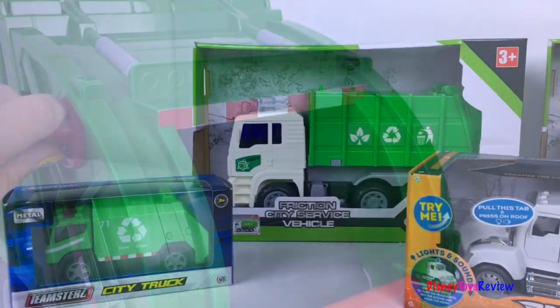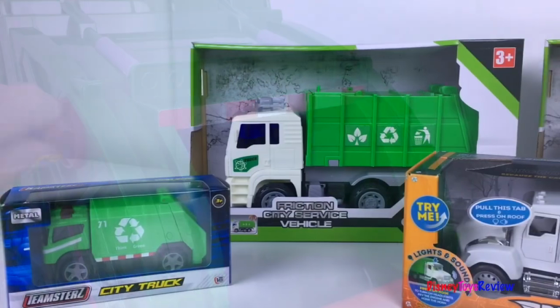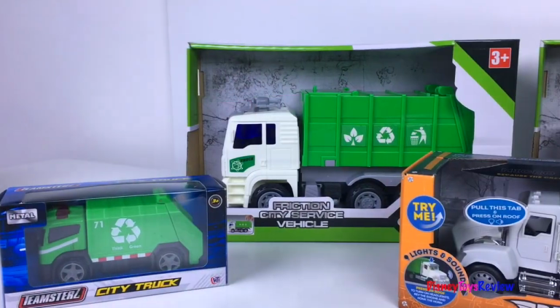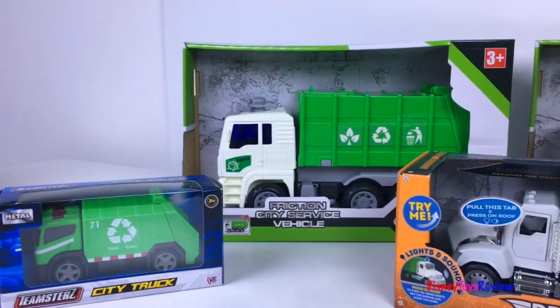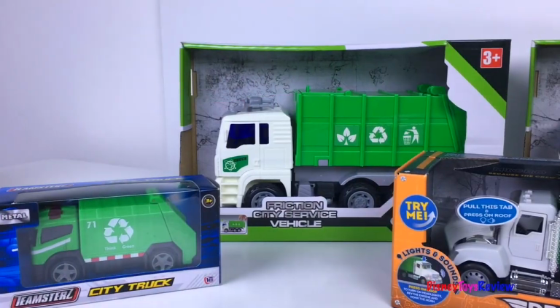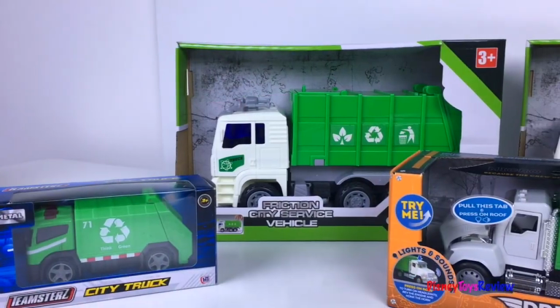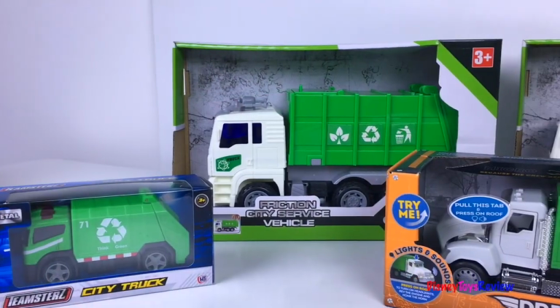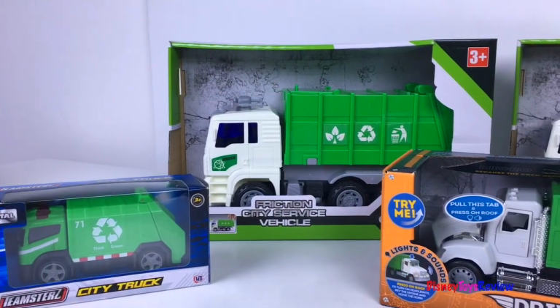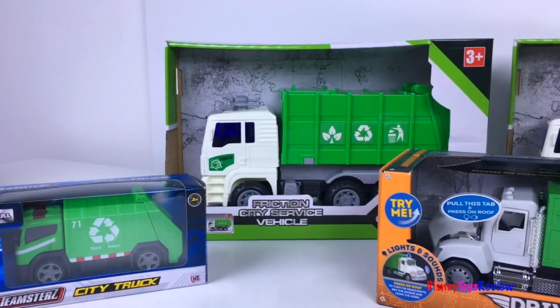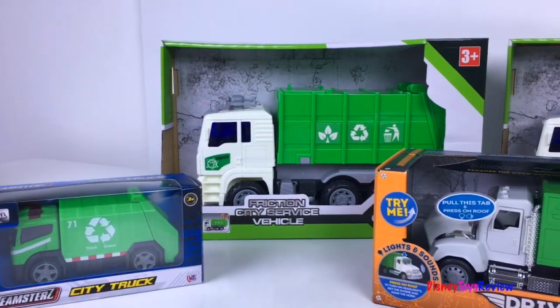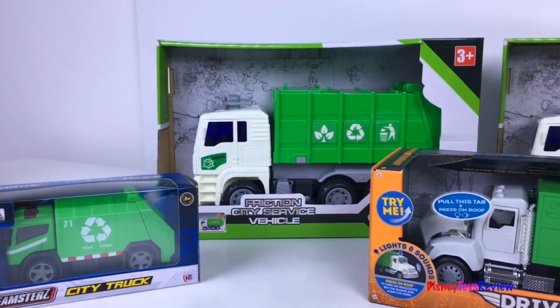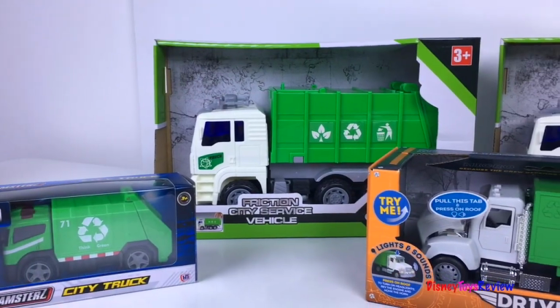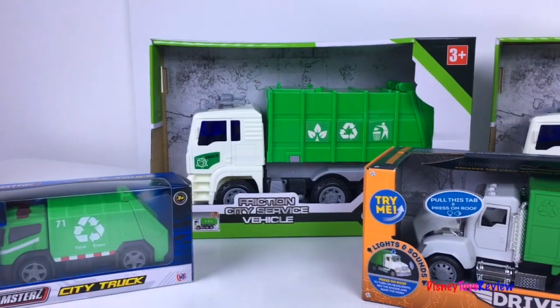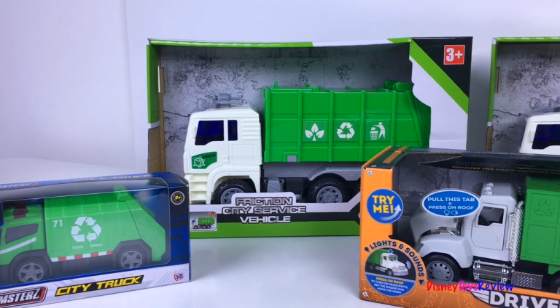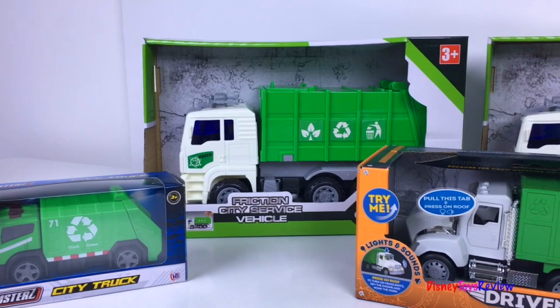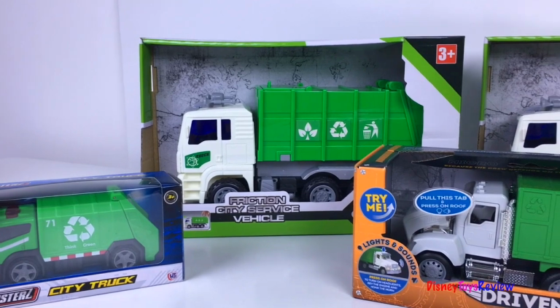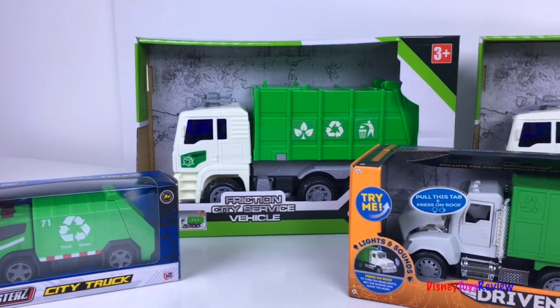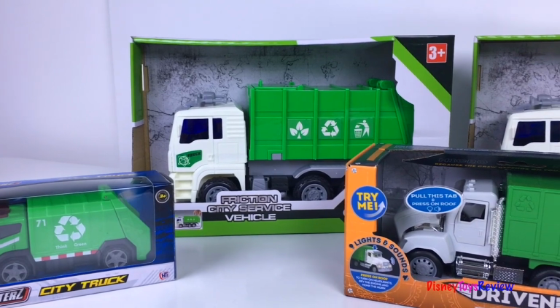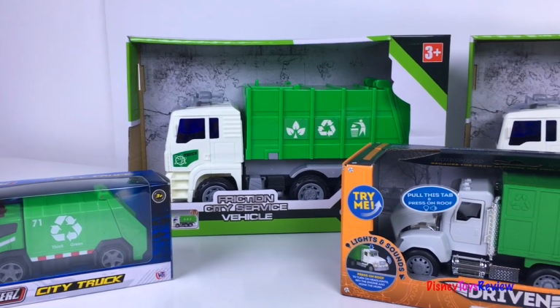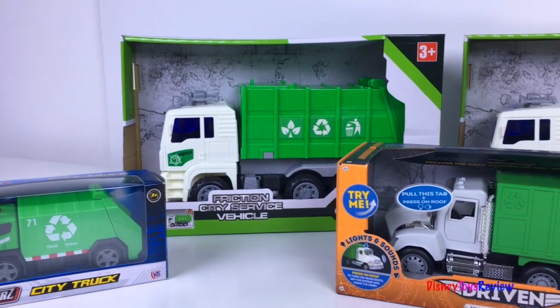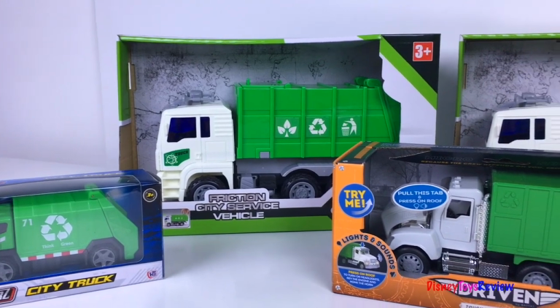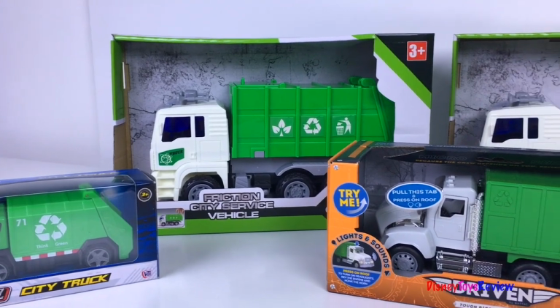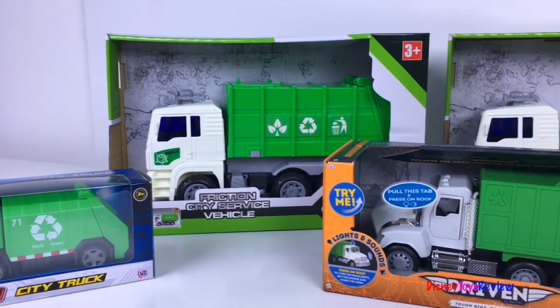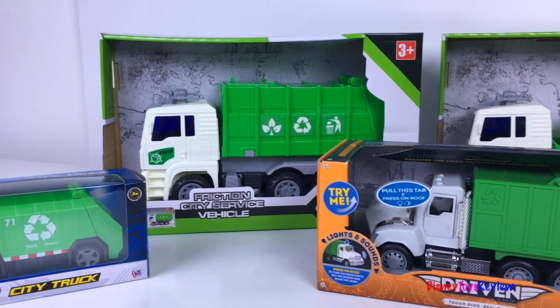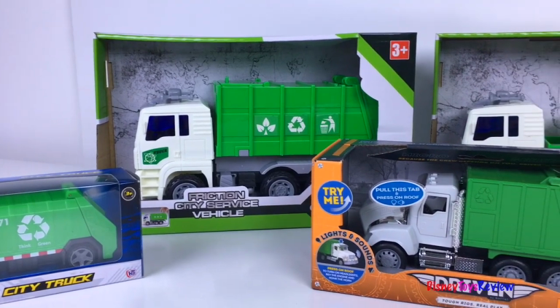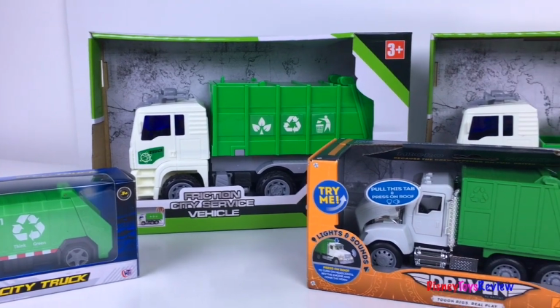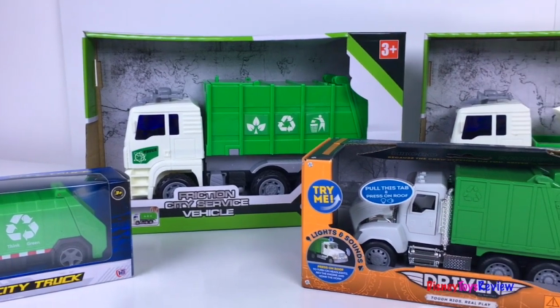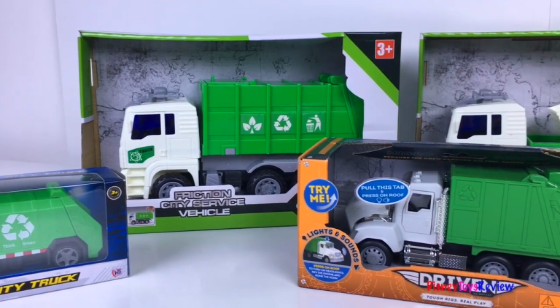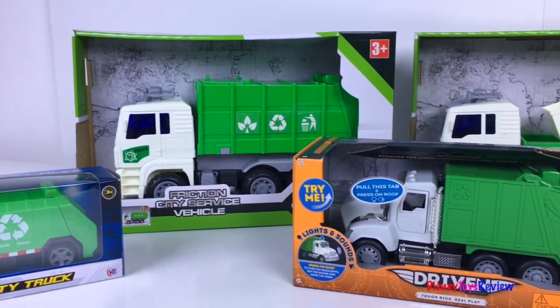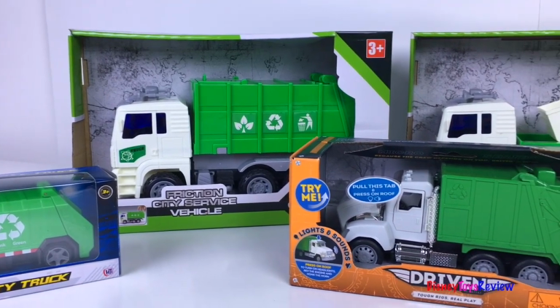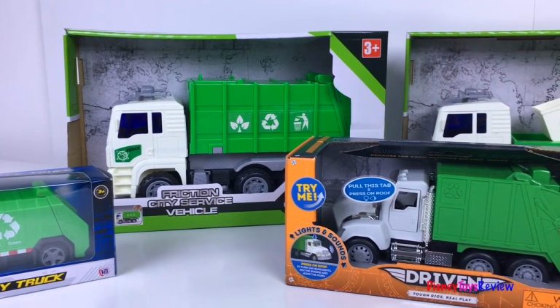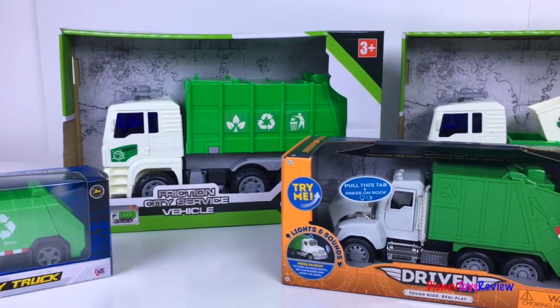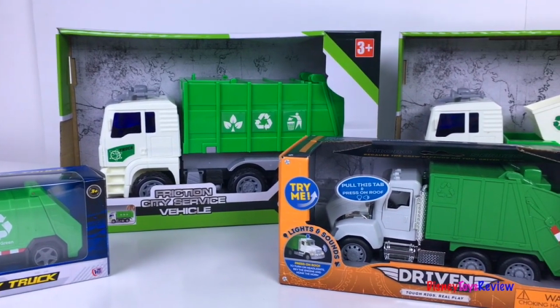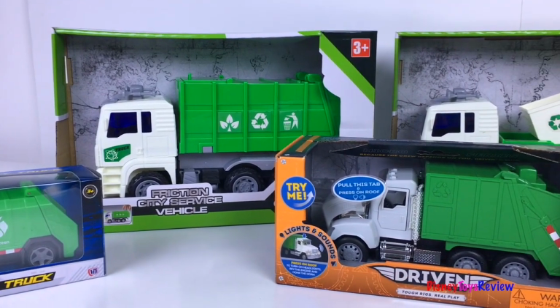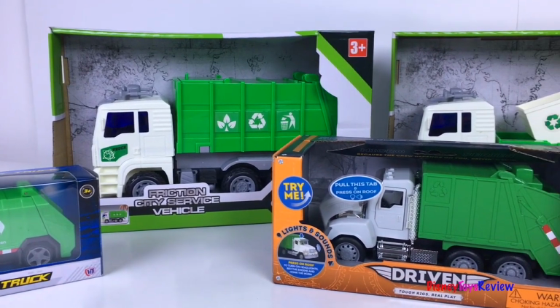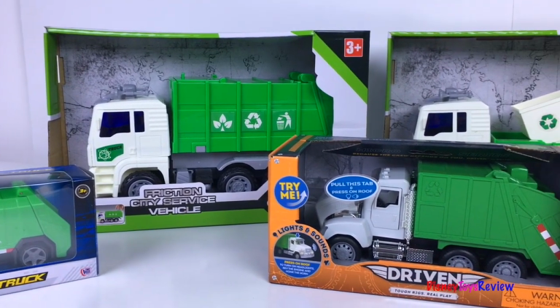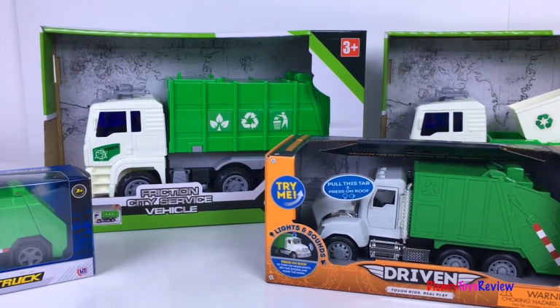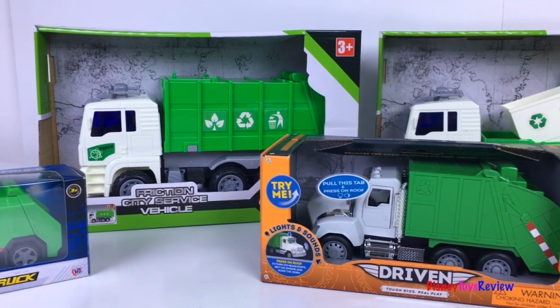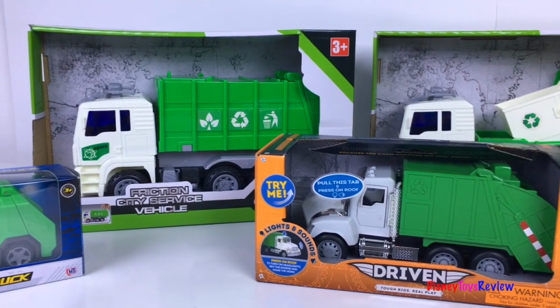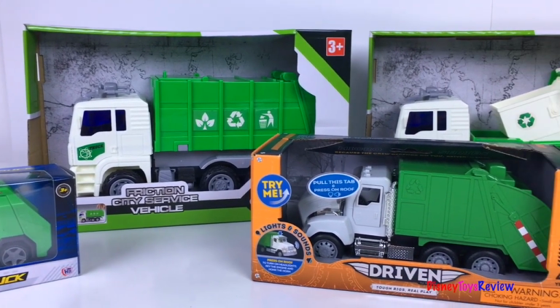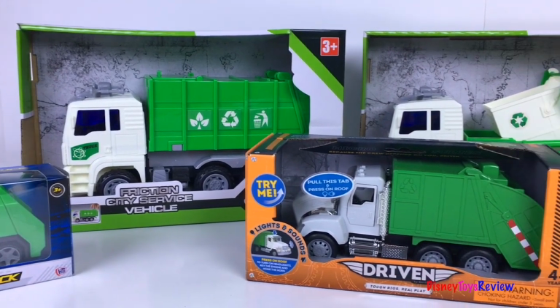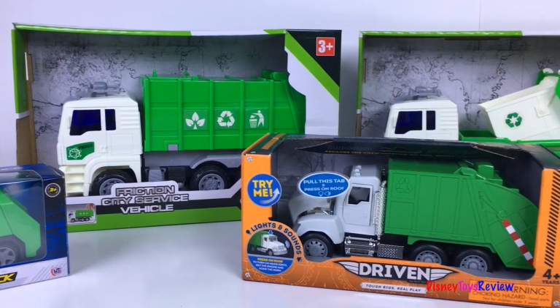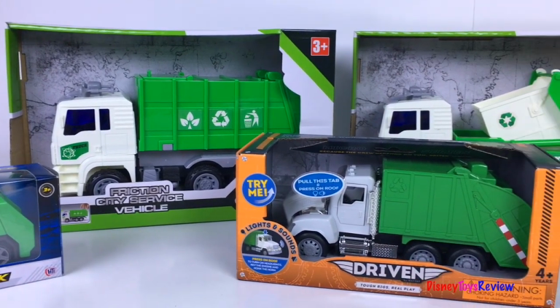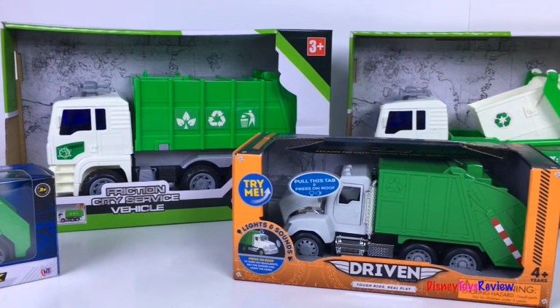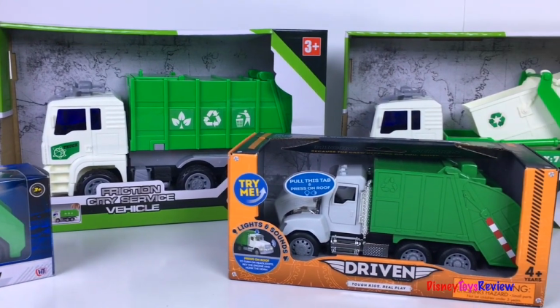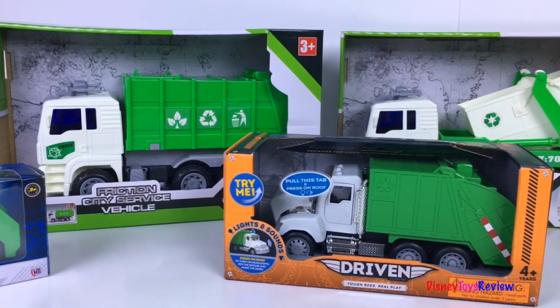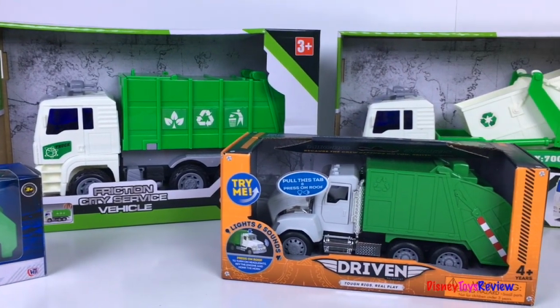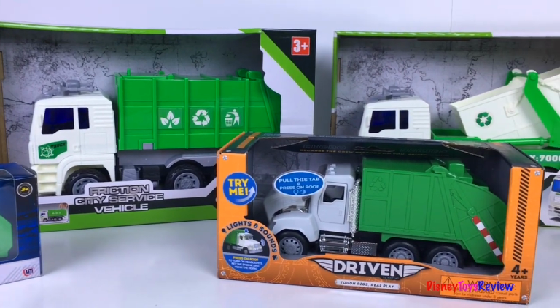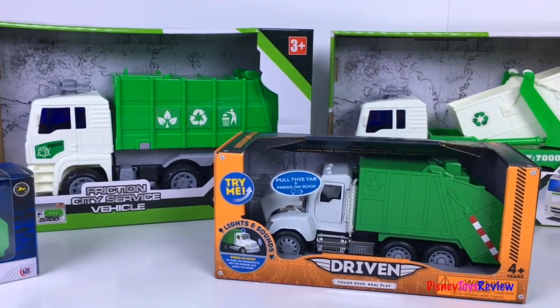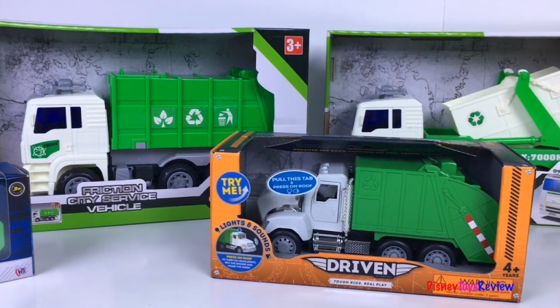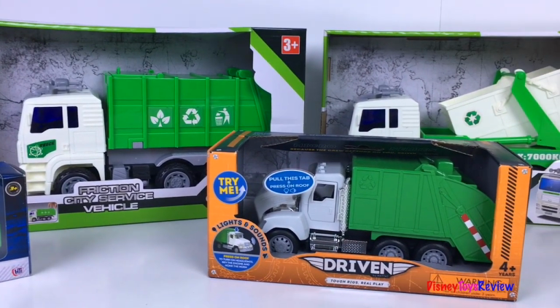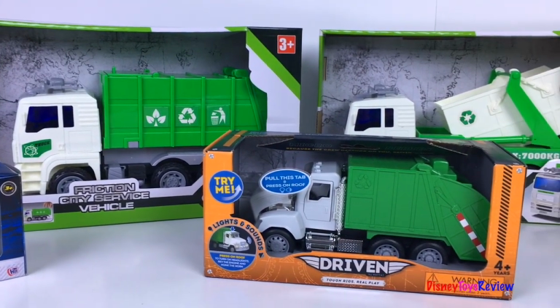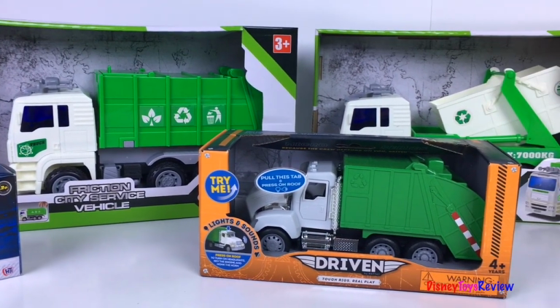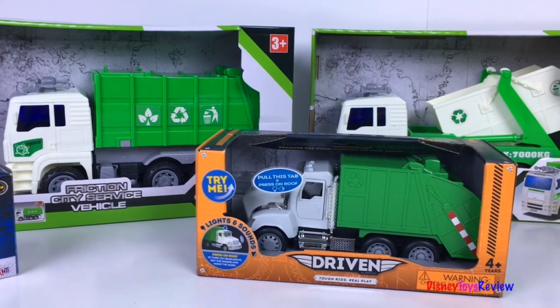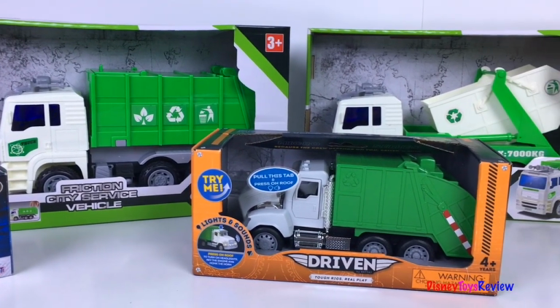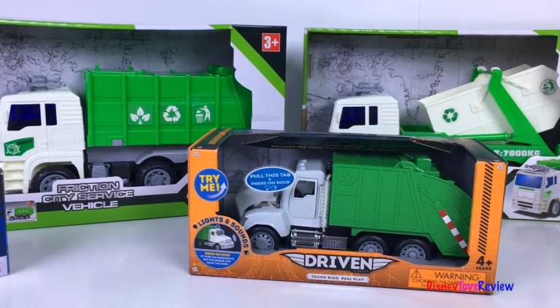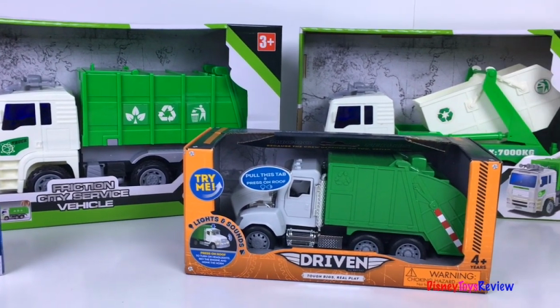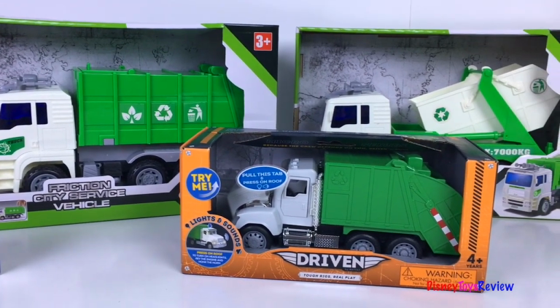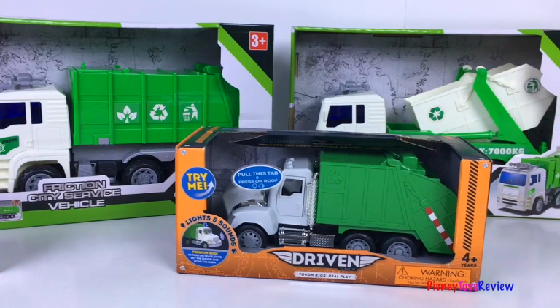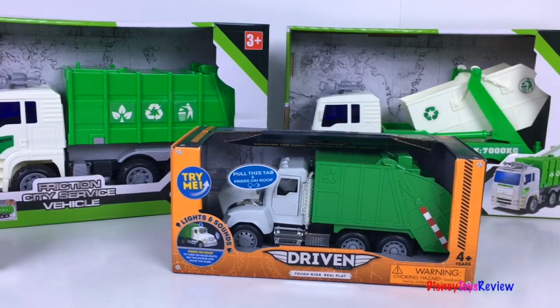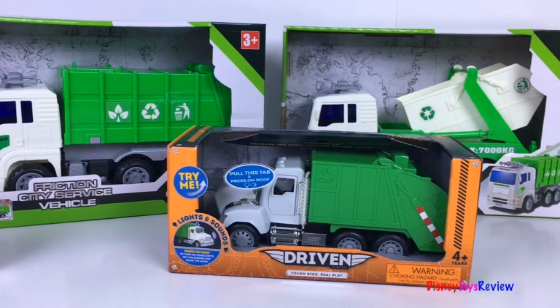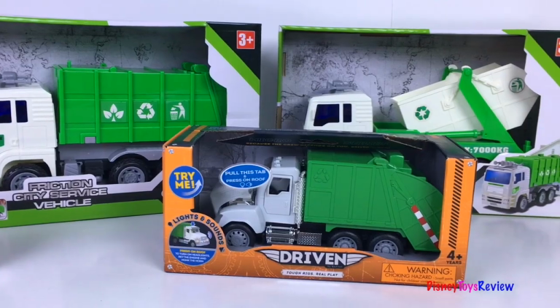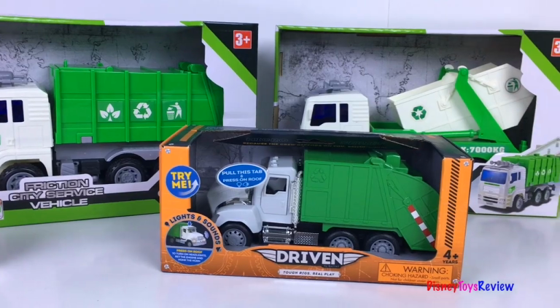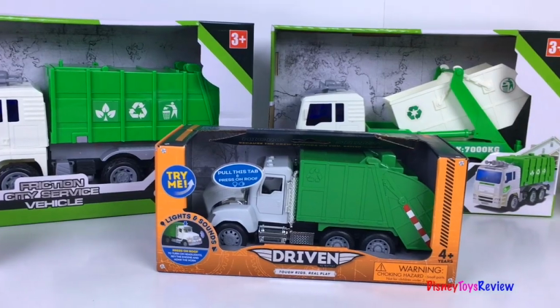Hi guys! Disney Toys Review here. Today we have six different Mighty Machines that we're unboxing! I can't wait to check them out!